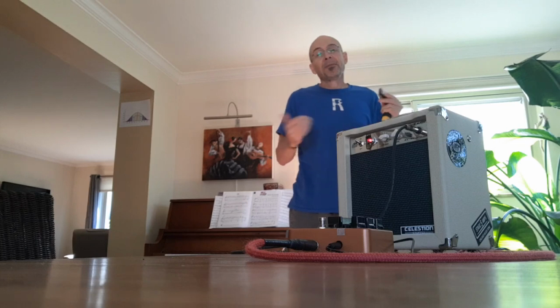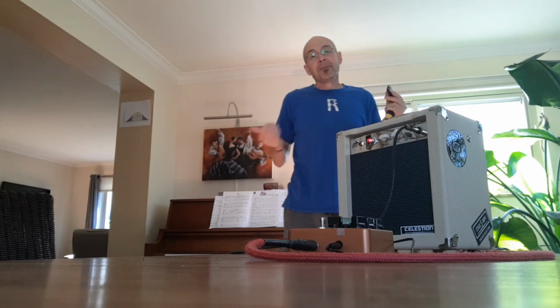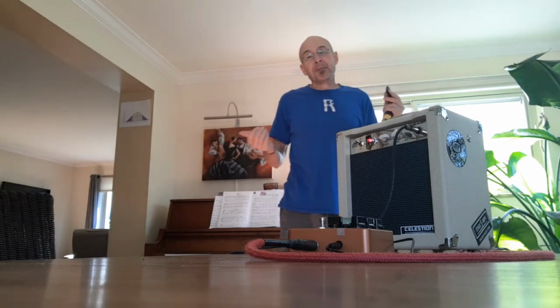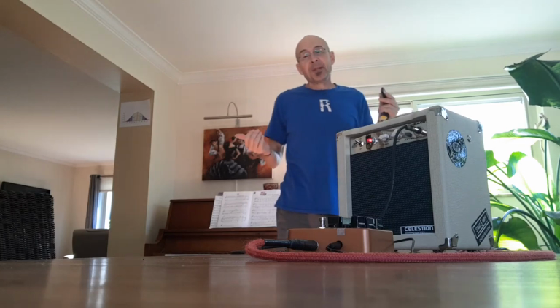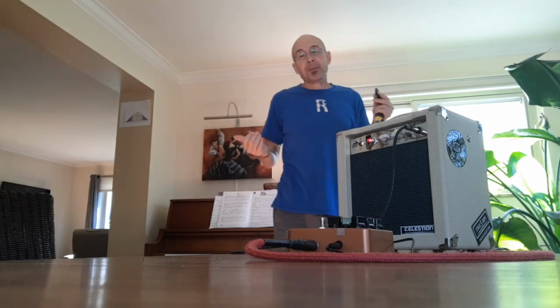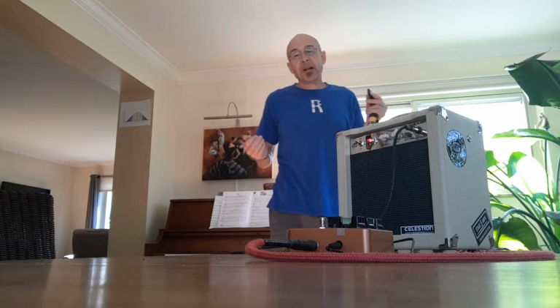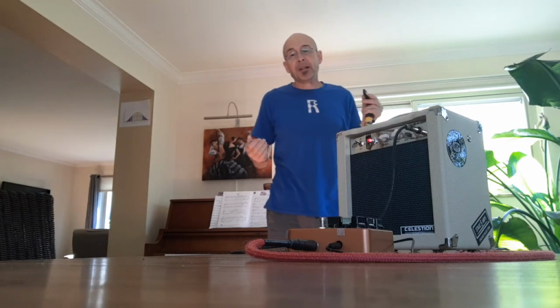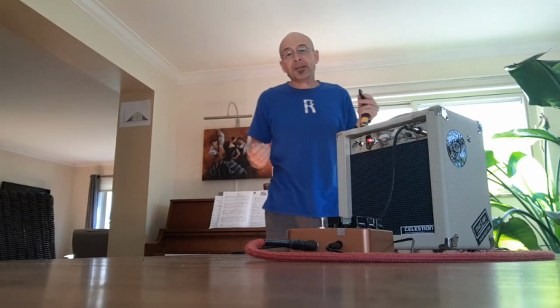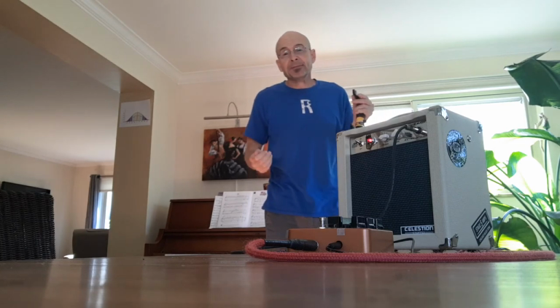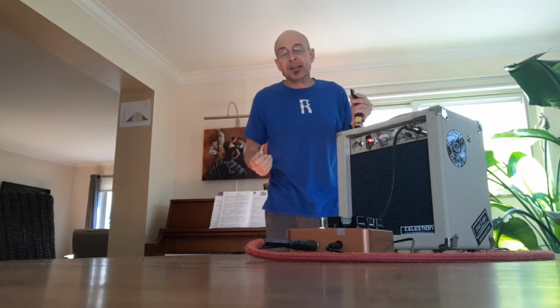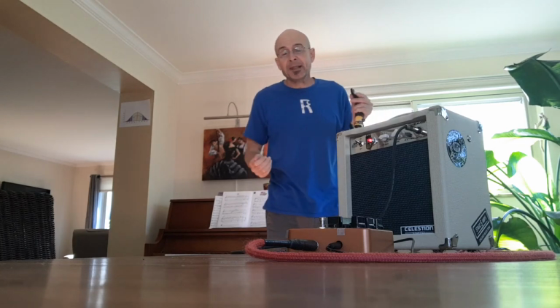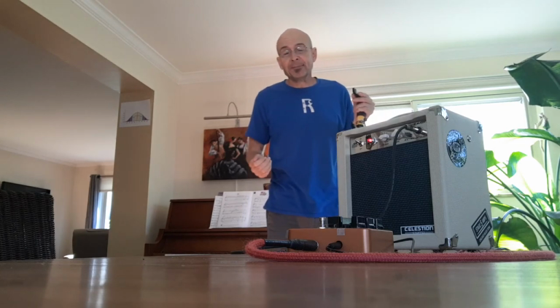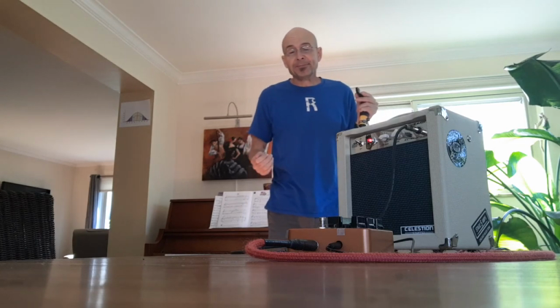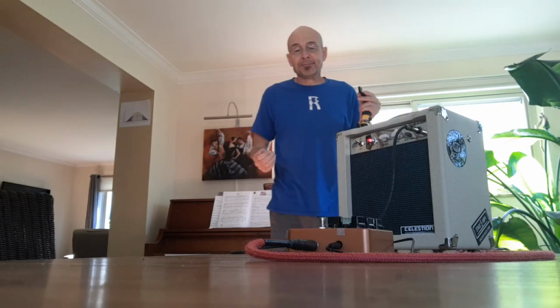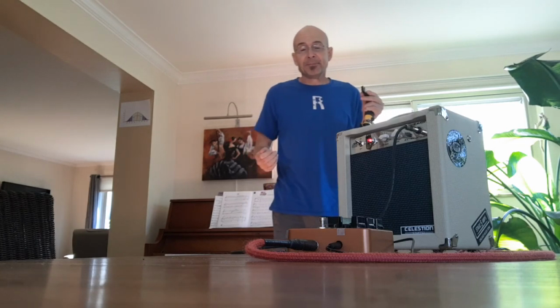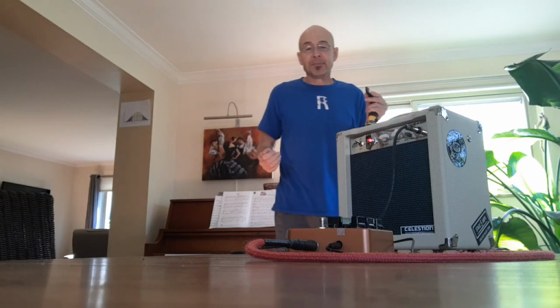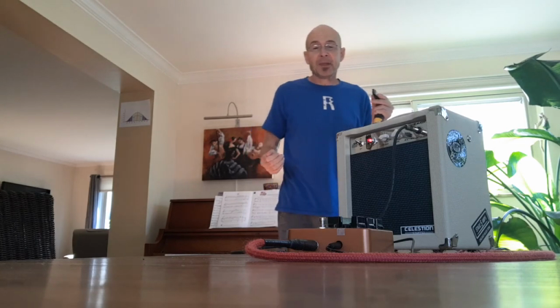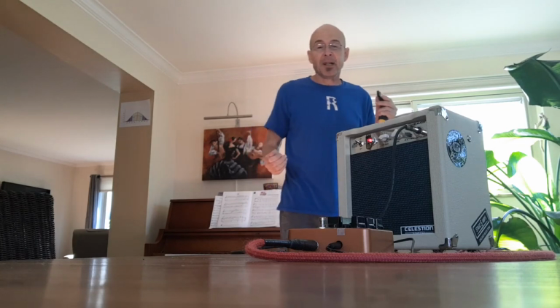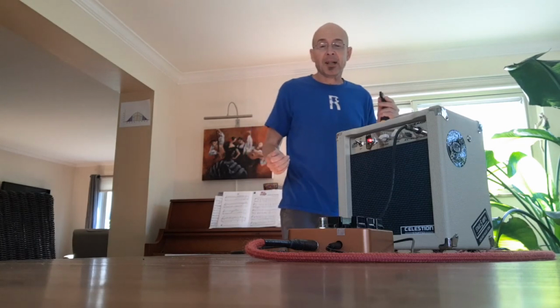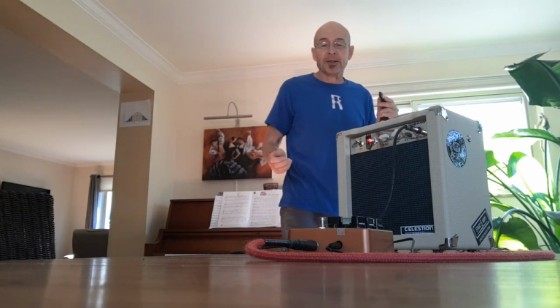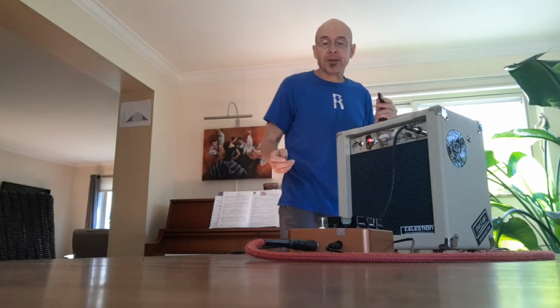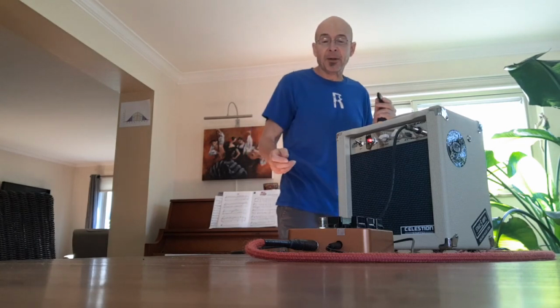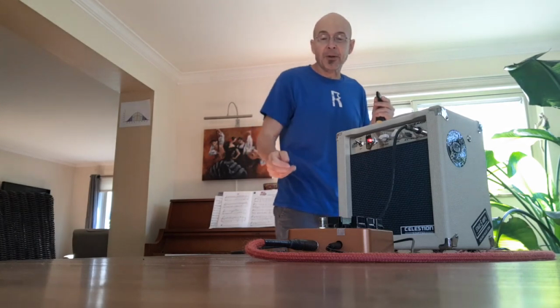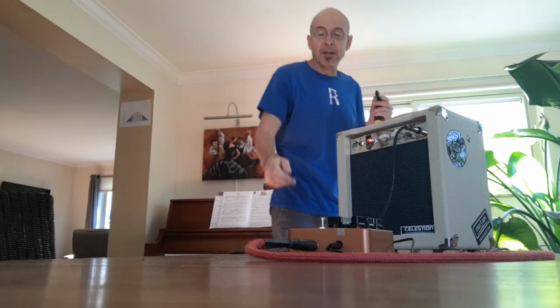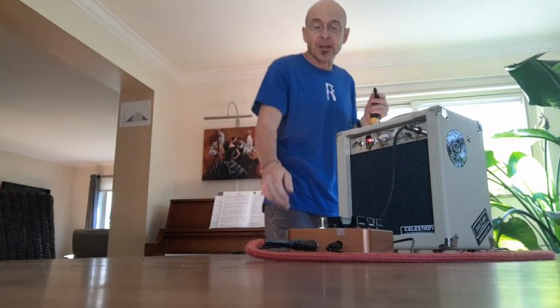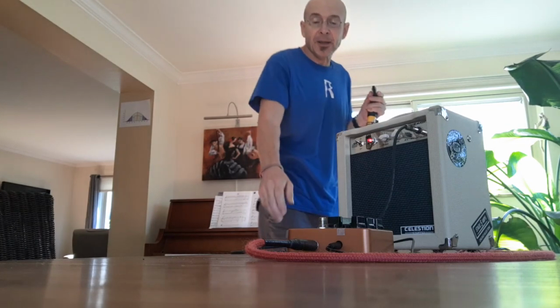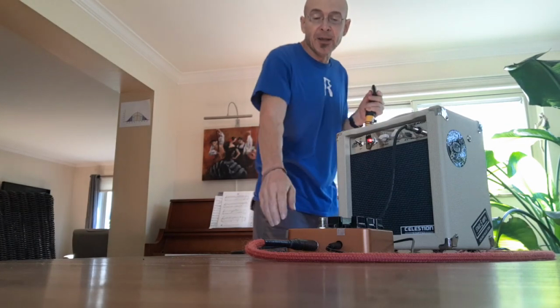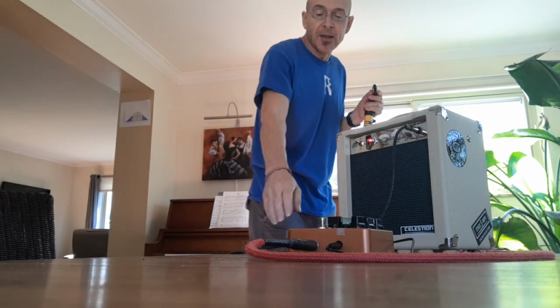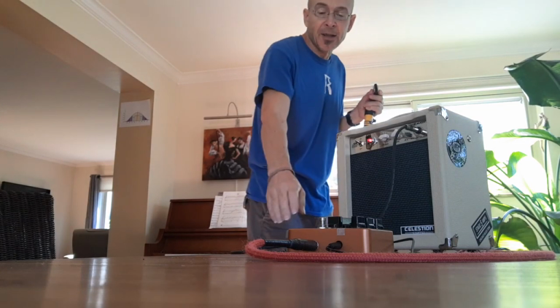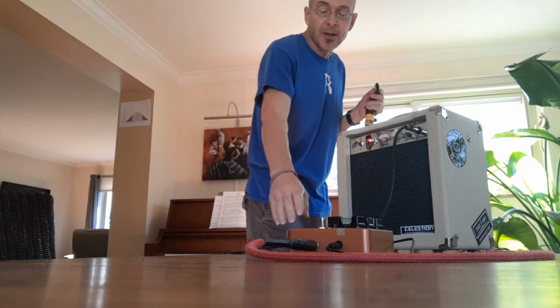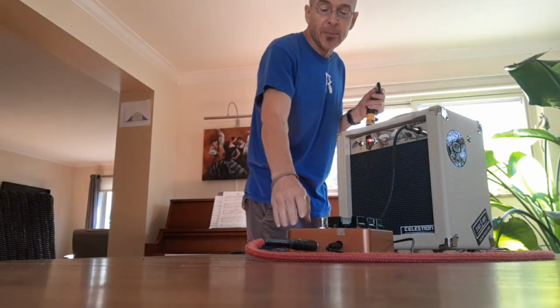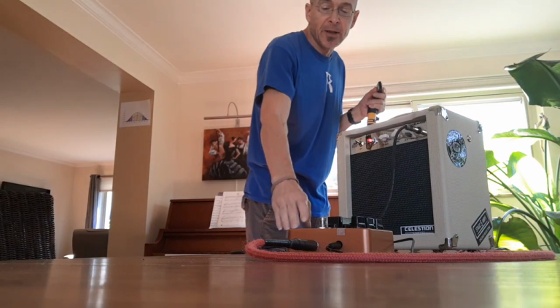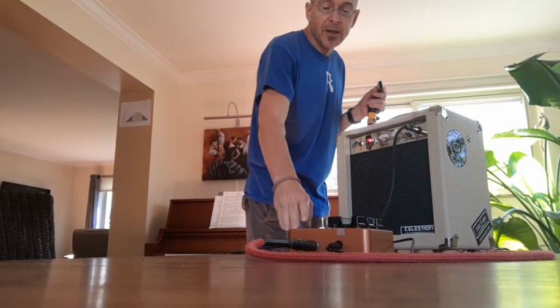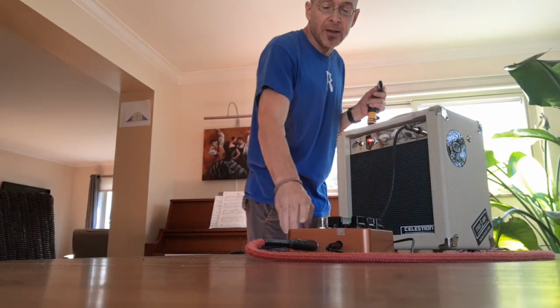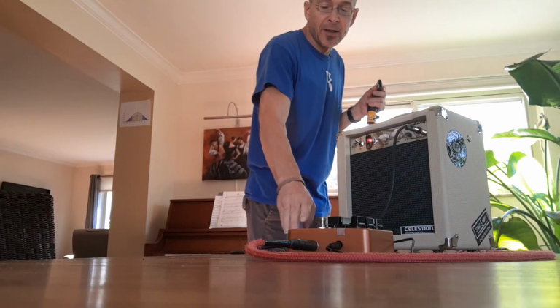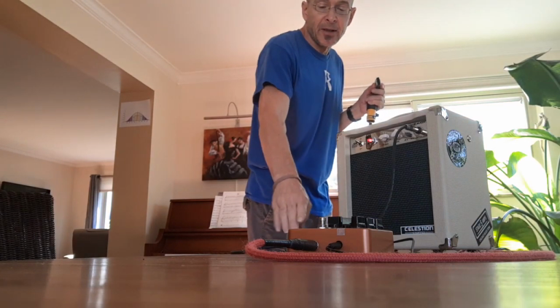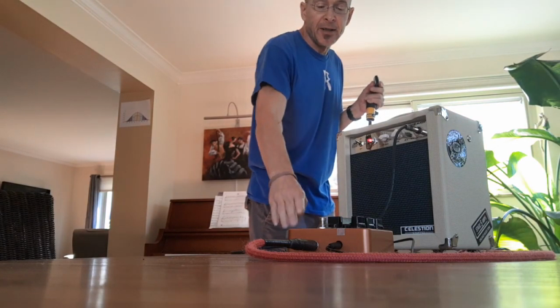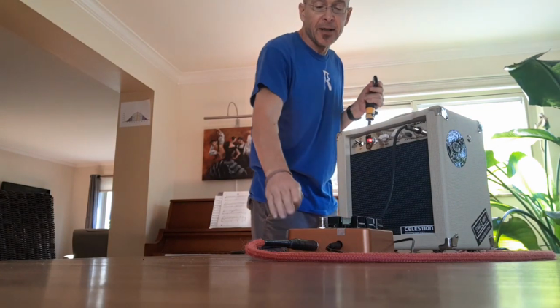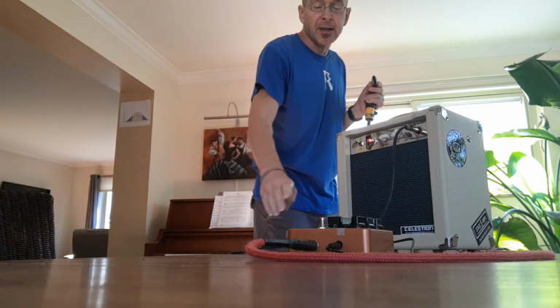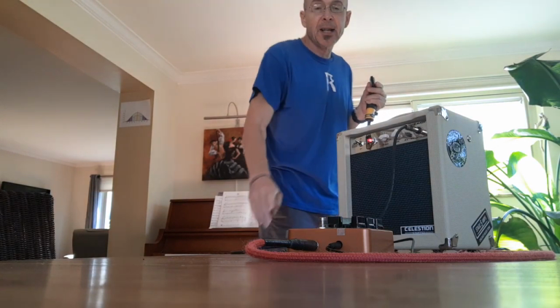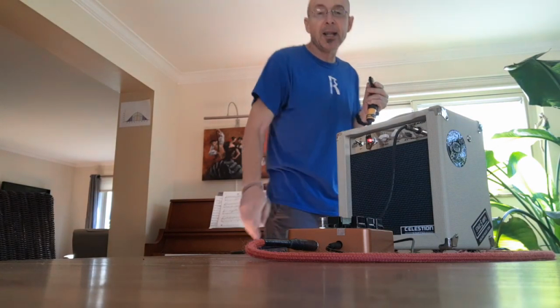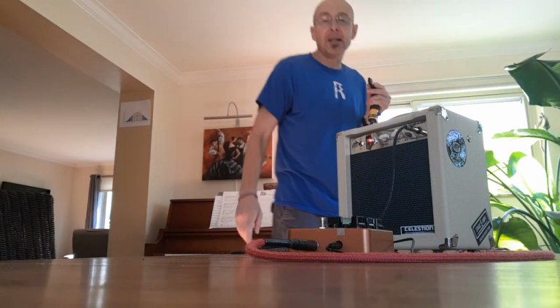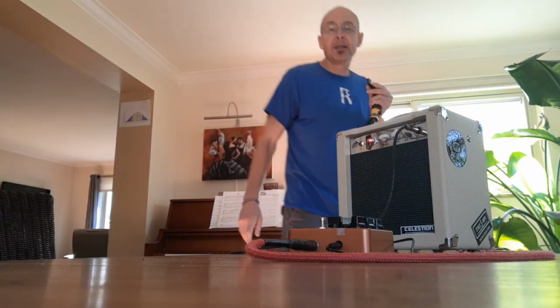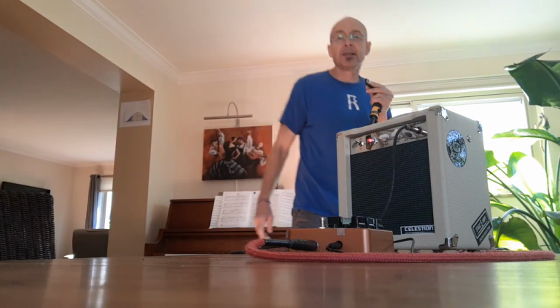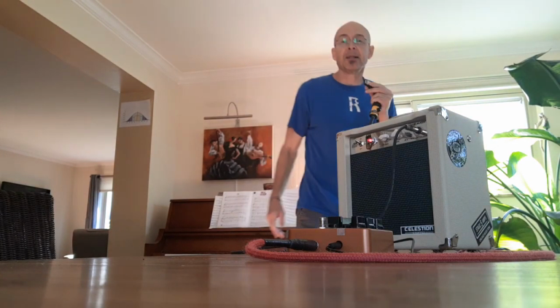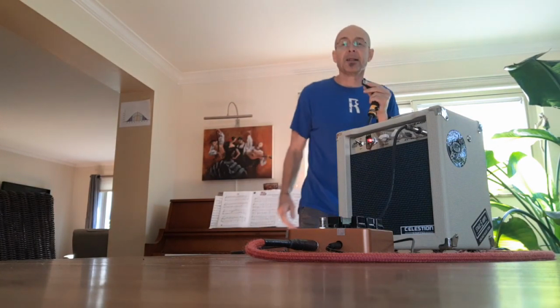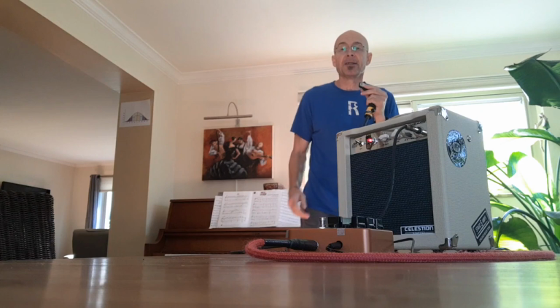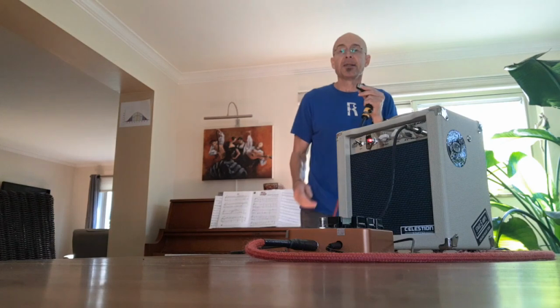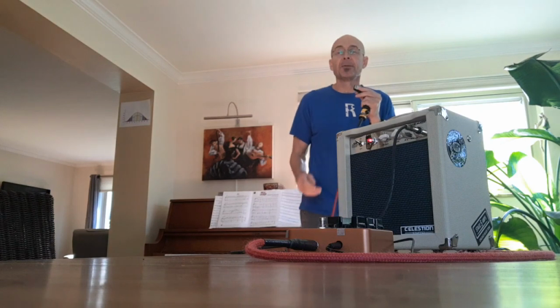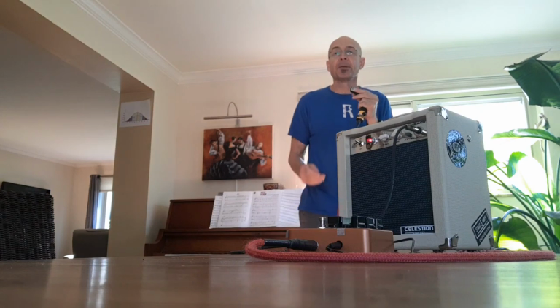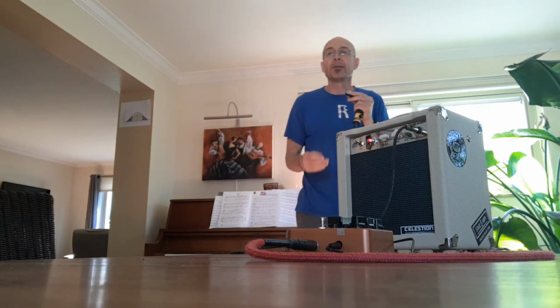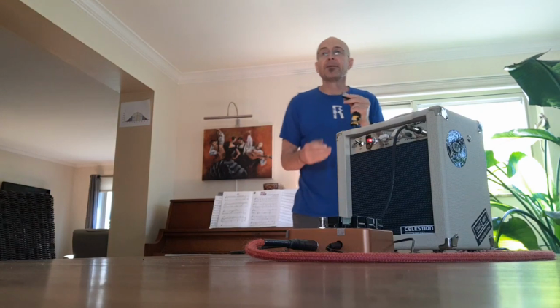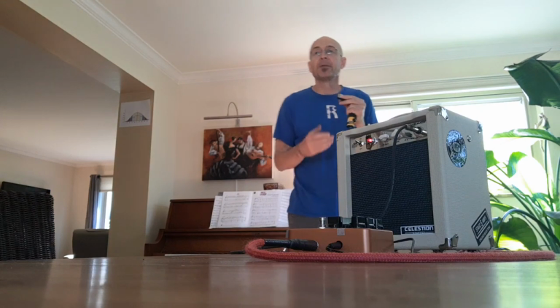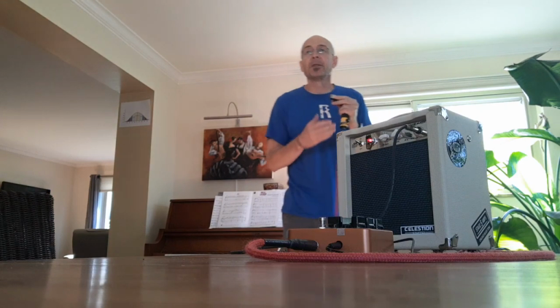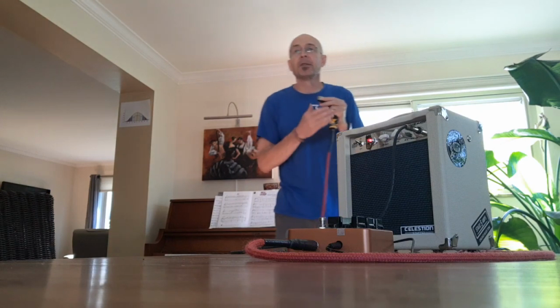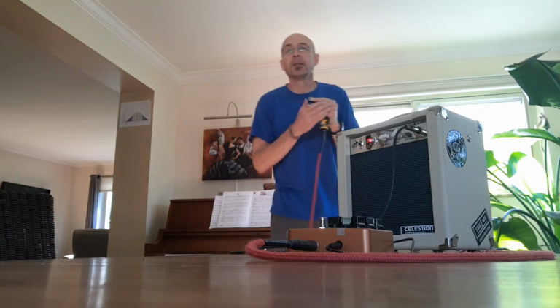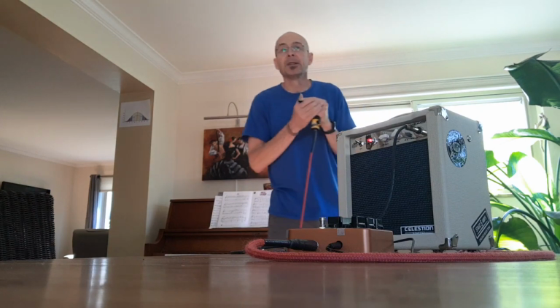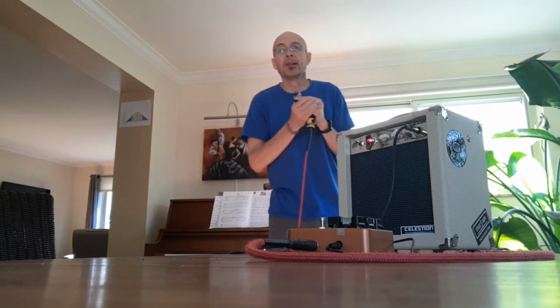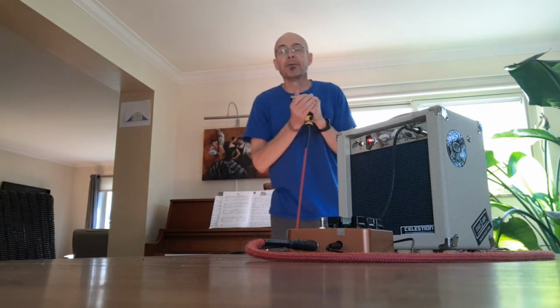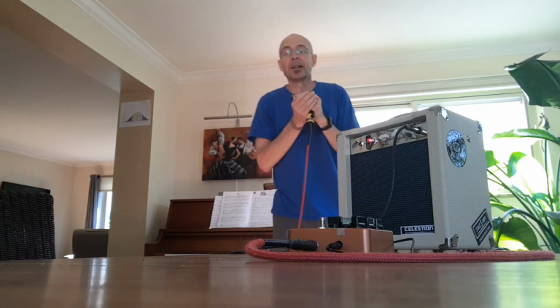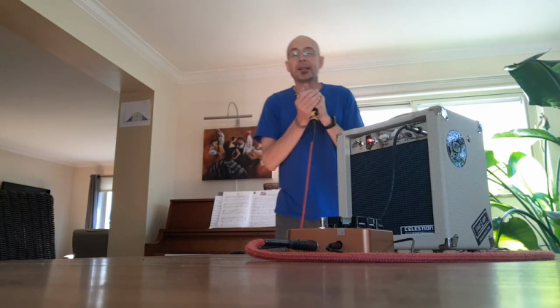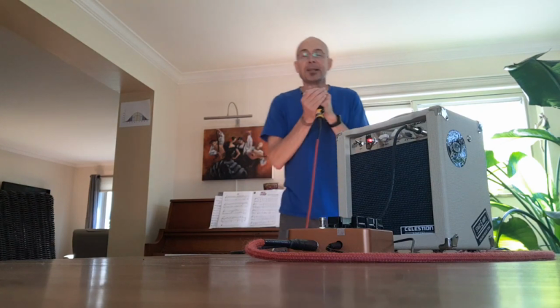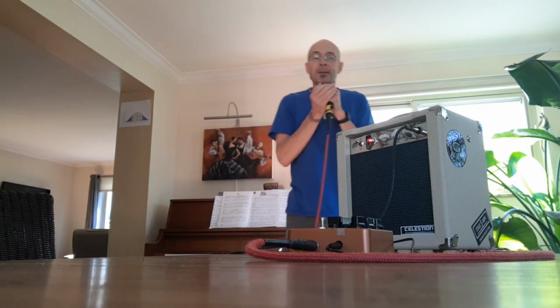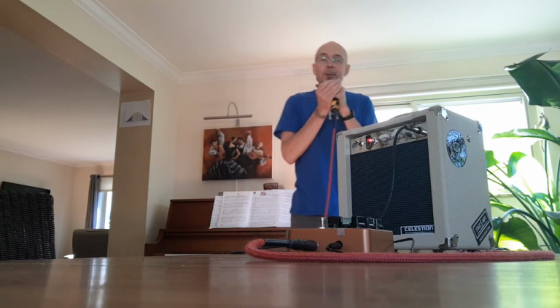Much better, right? Let's throw in a little bit of the delay and see what the full effect is.